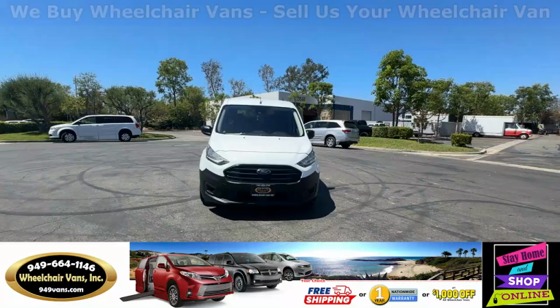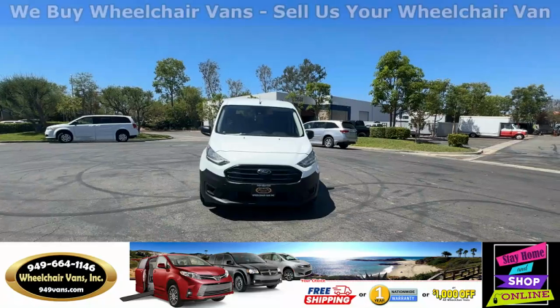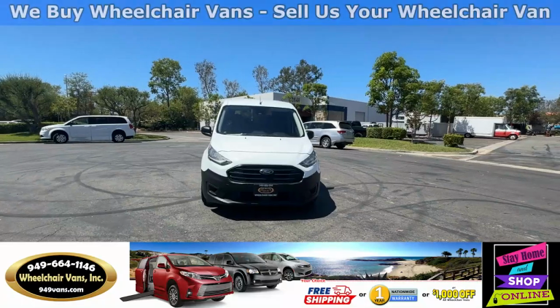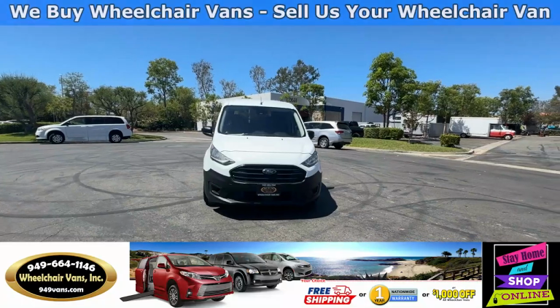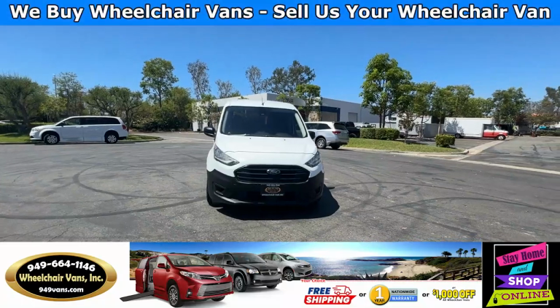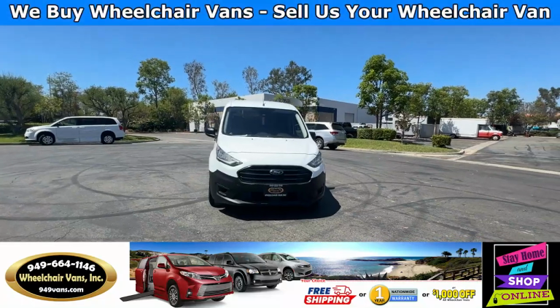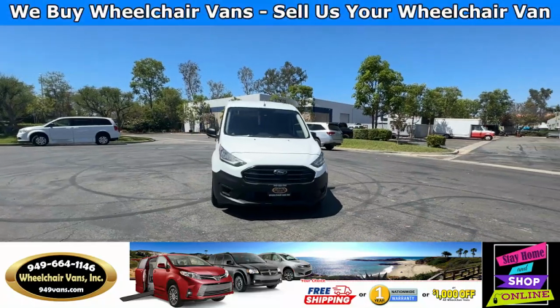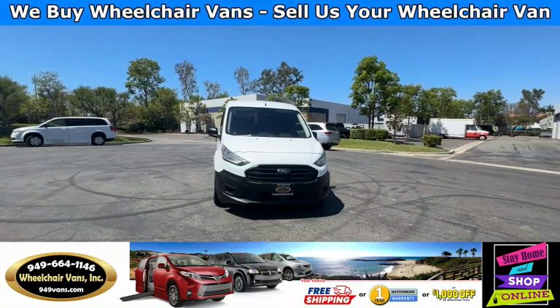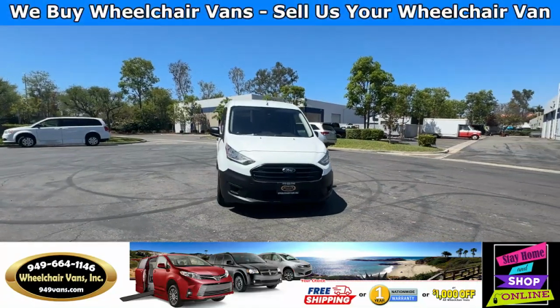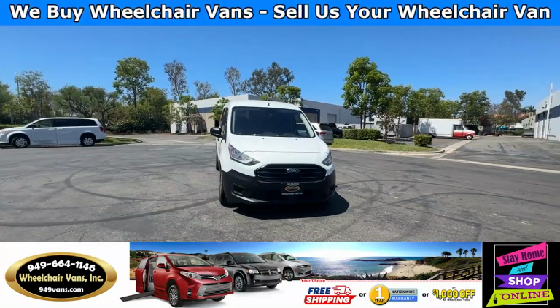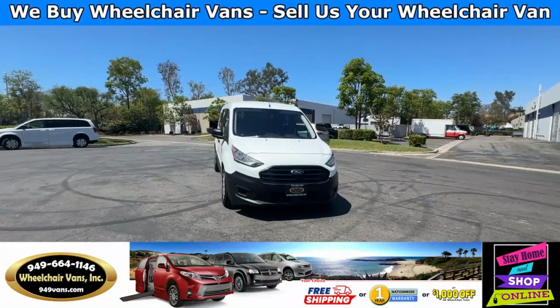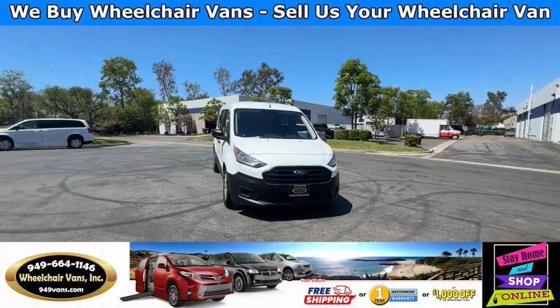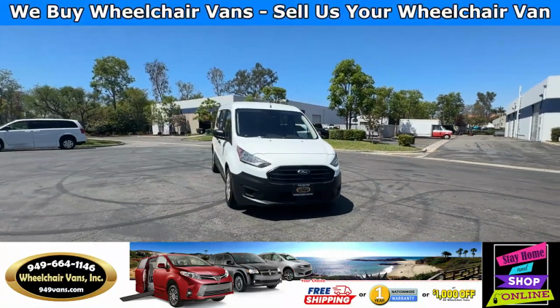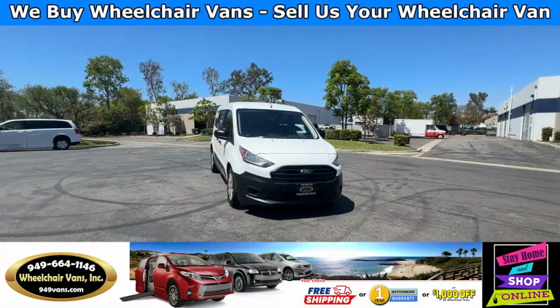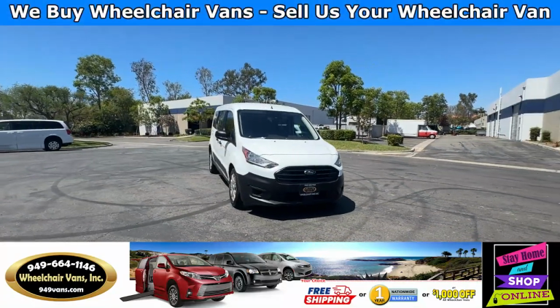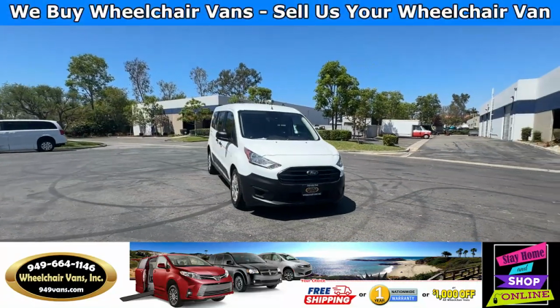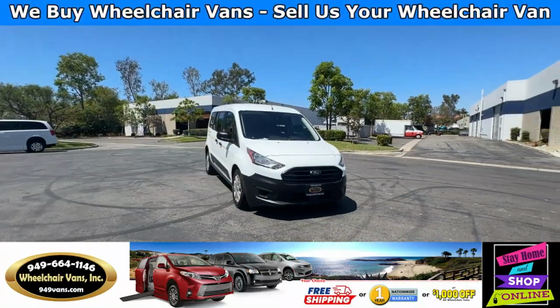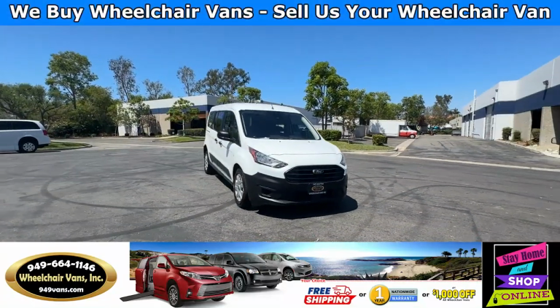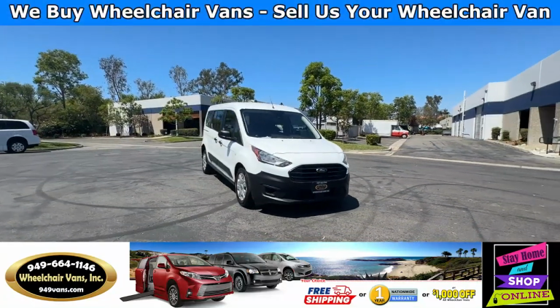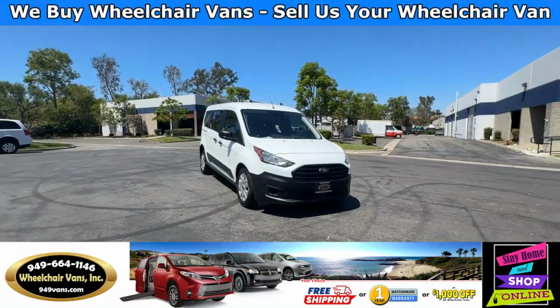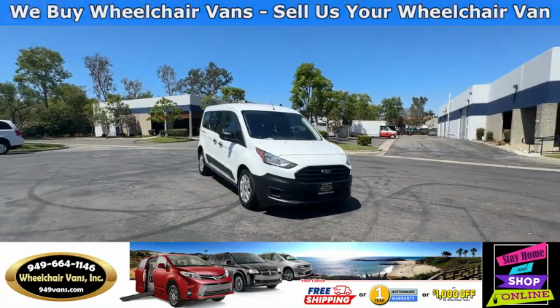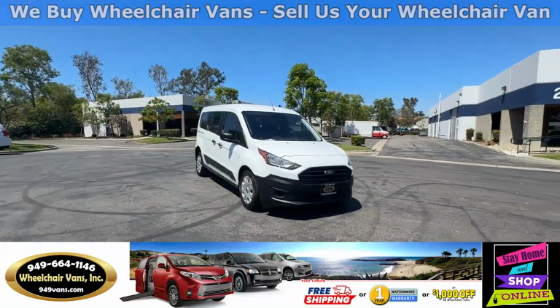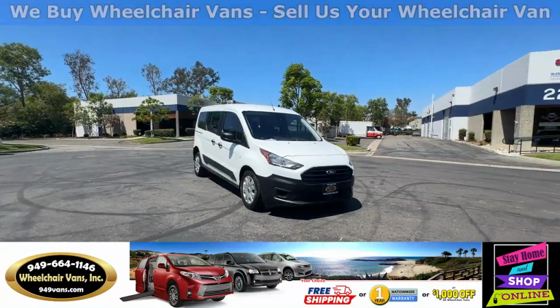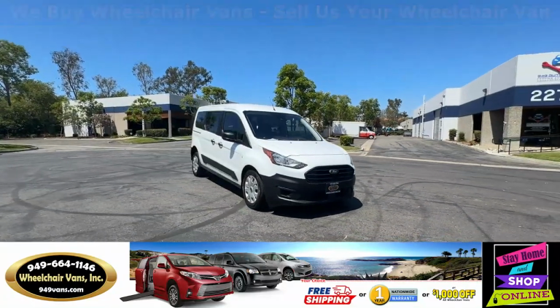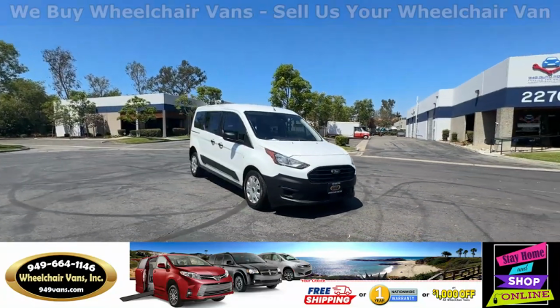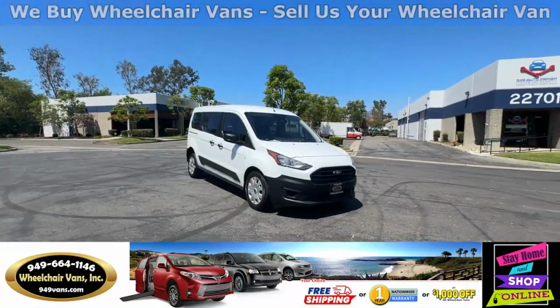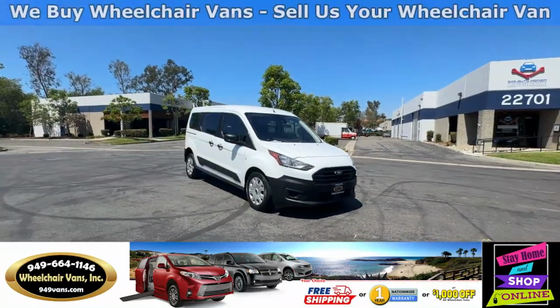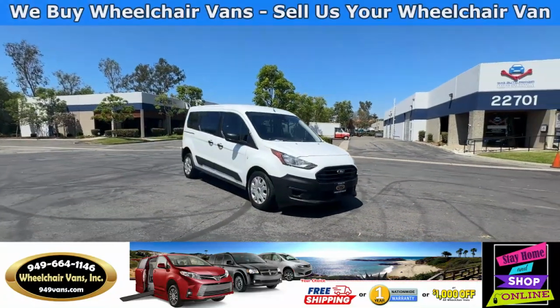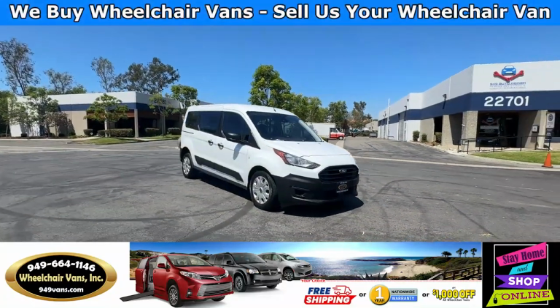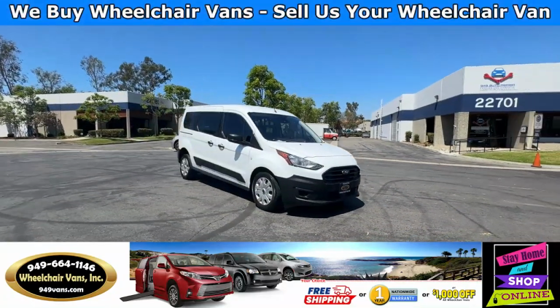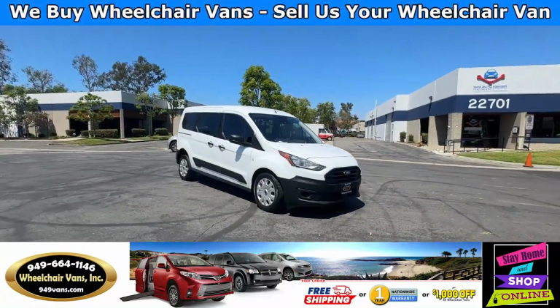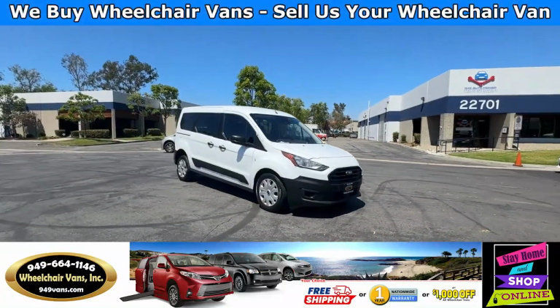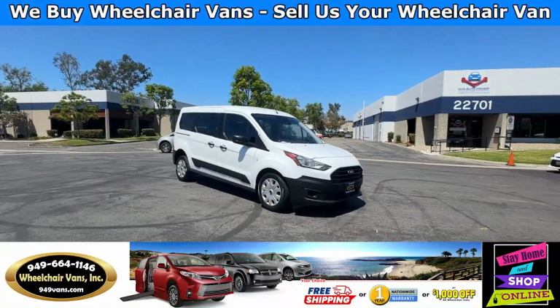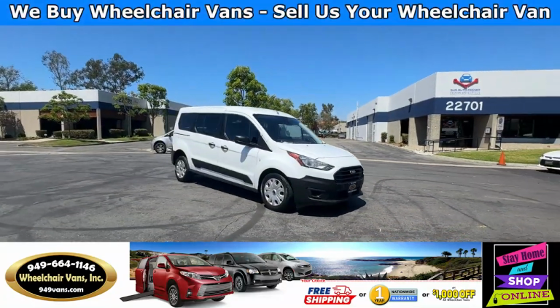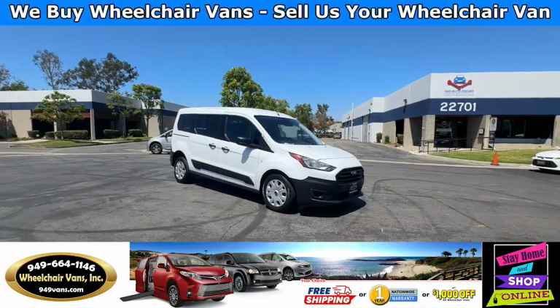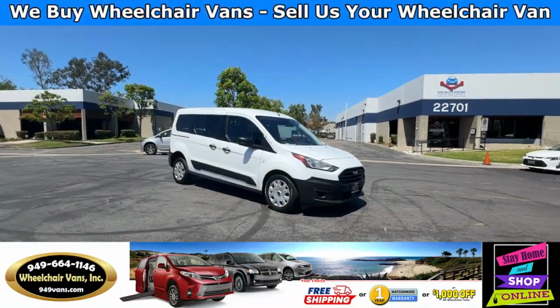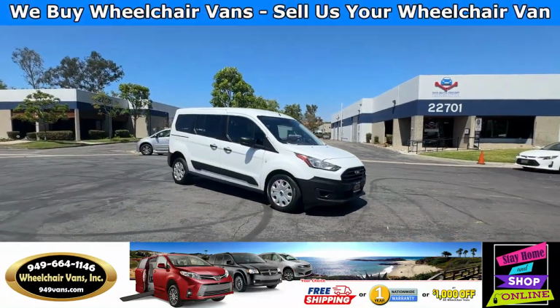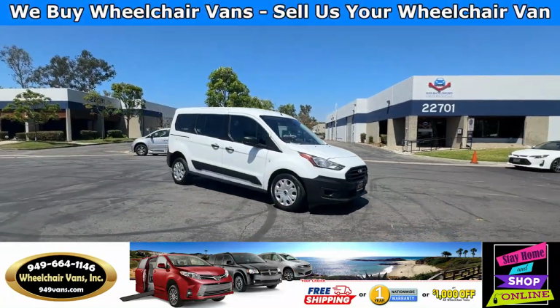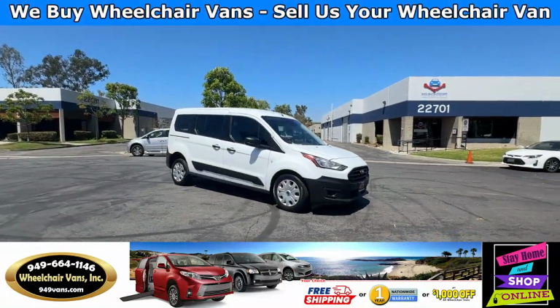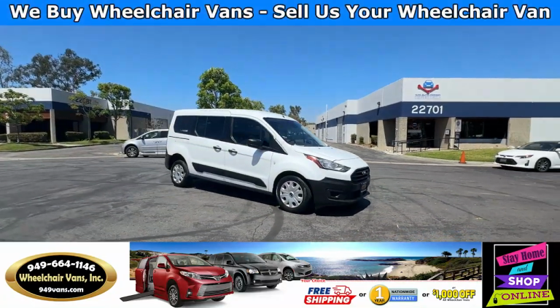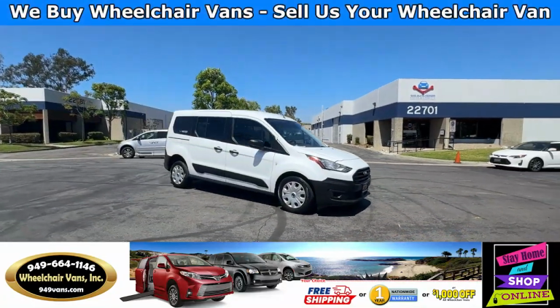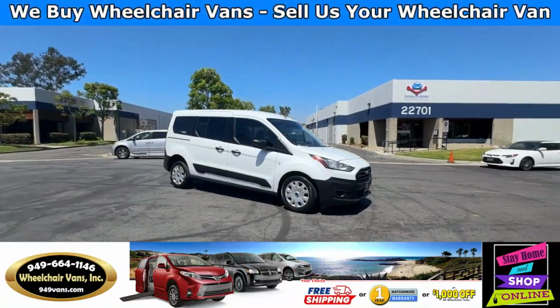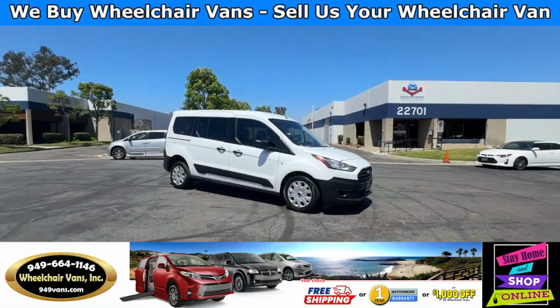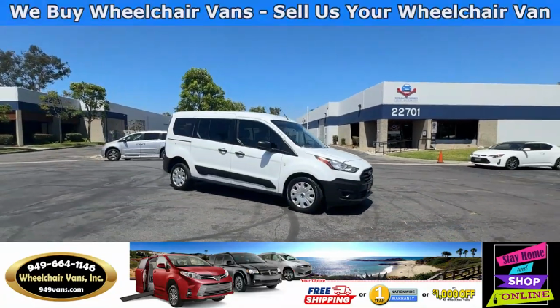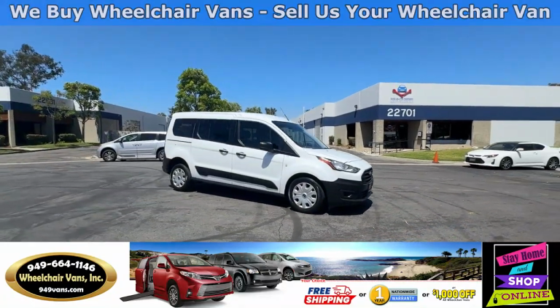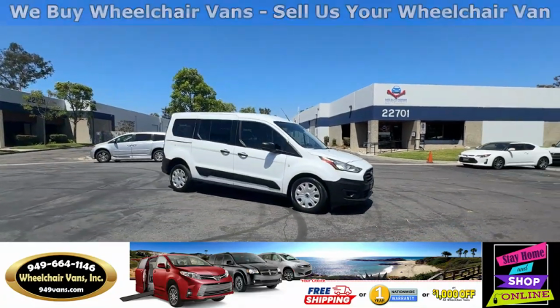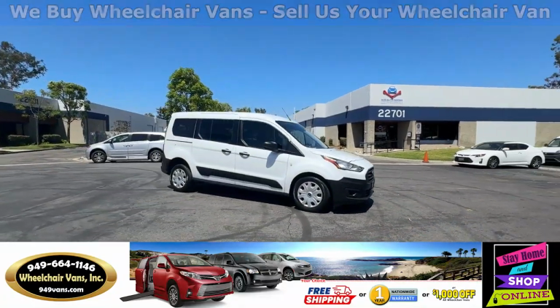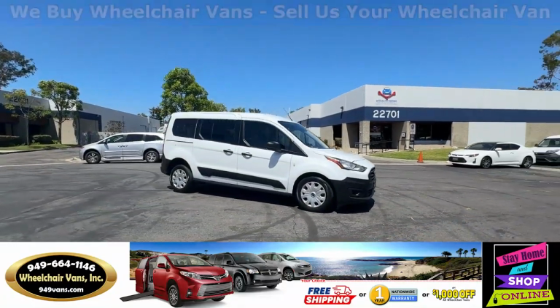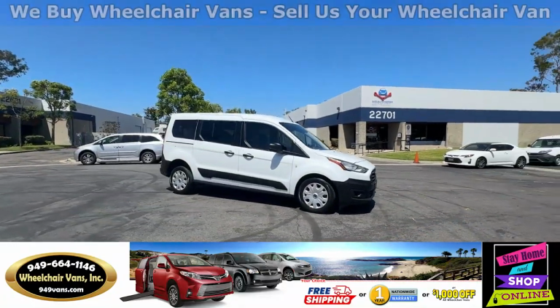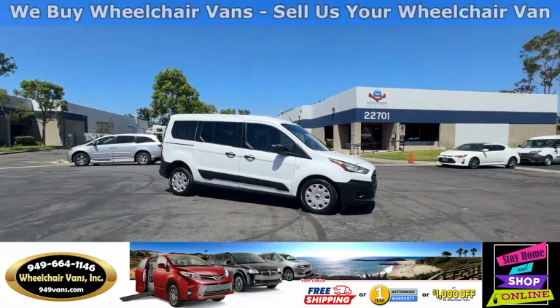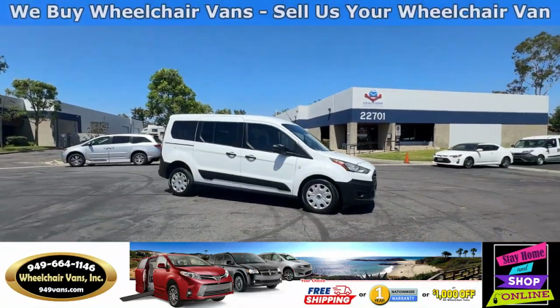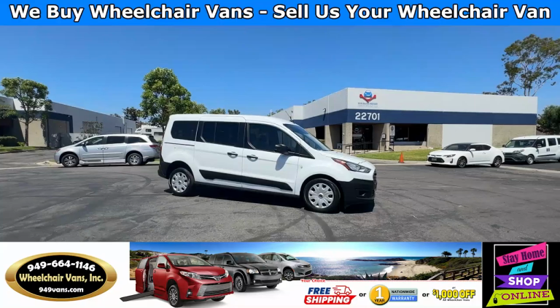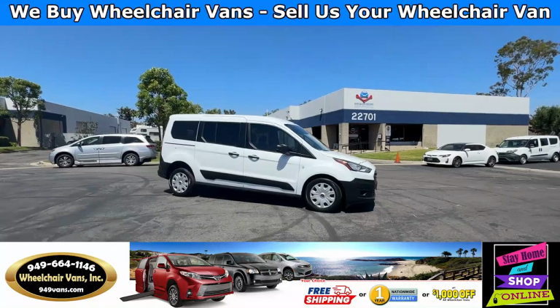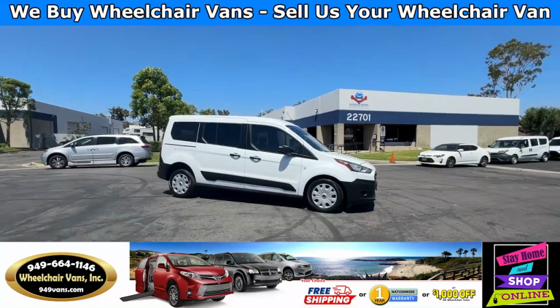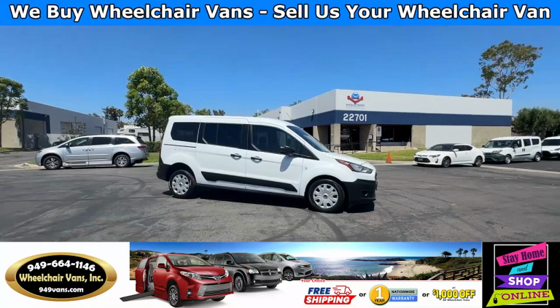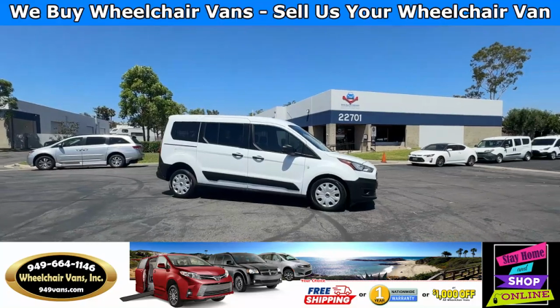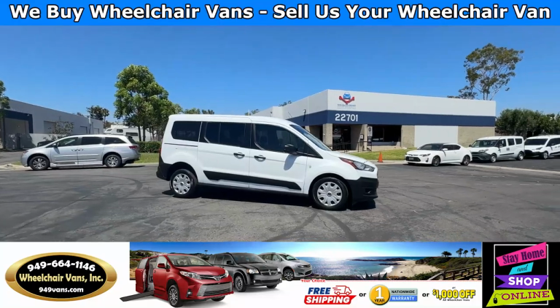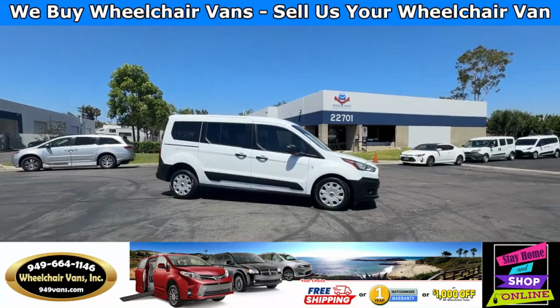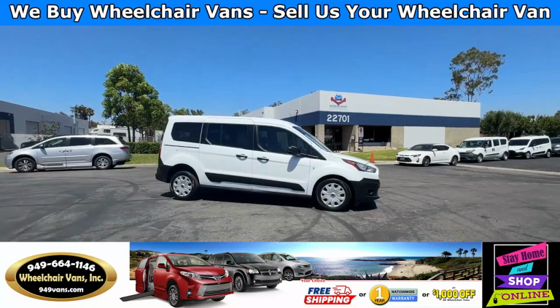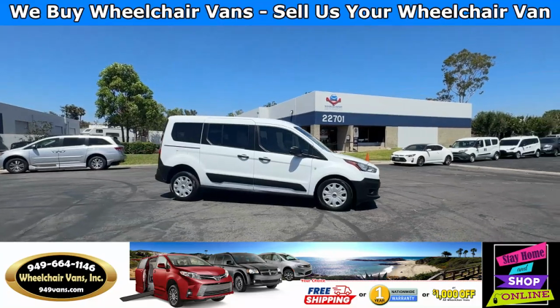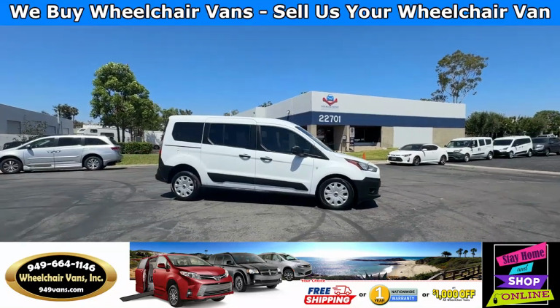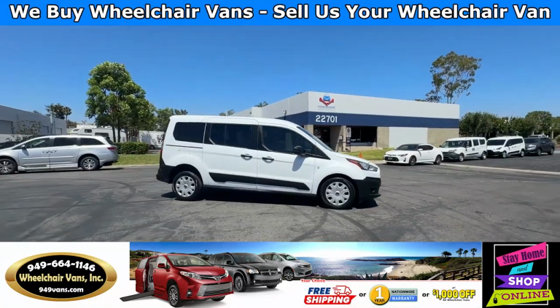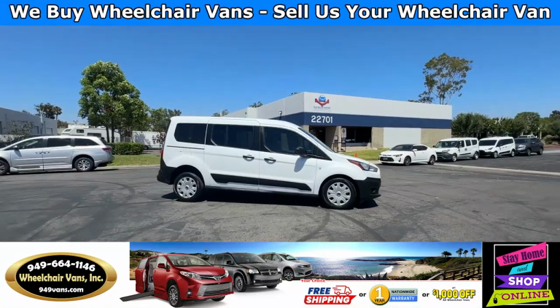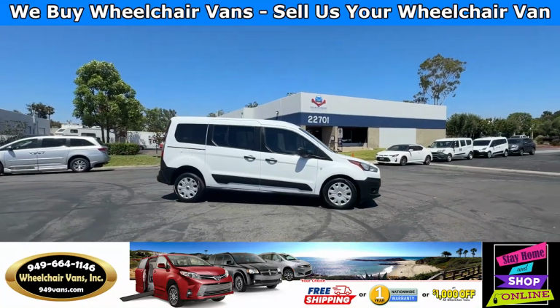Hello and welcome to Wheelchair Vans Inc. Today I'll be going over a 2021 Ford Transit Kinect.